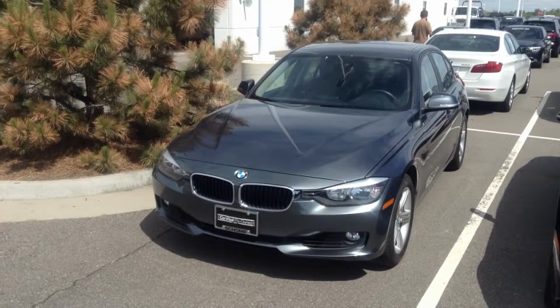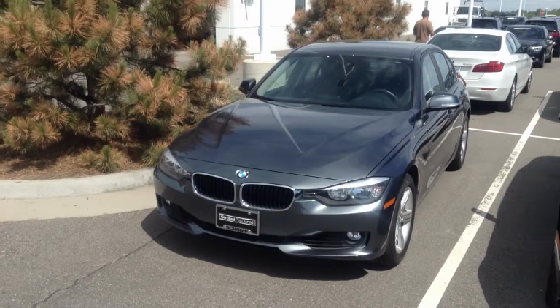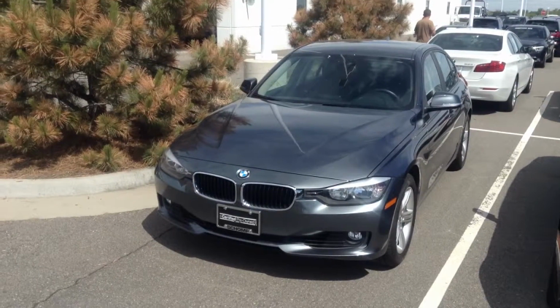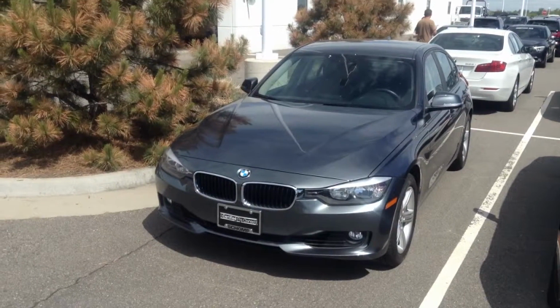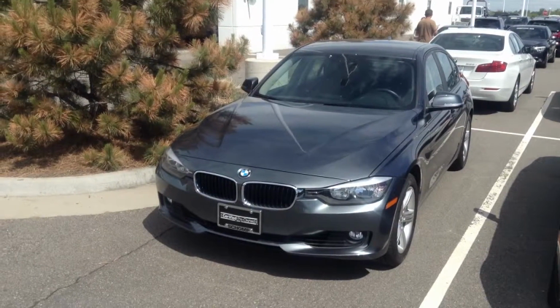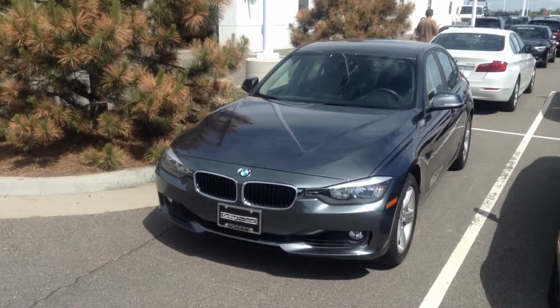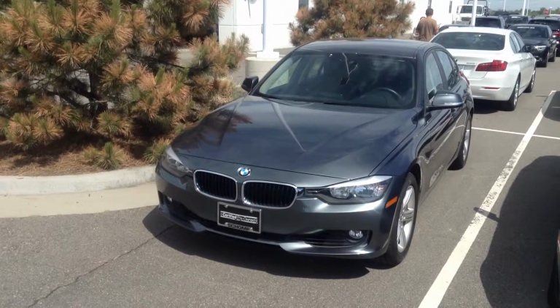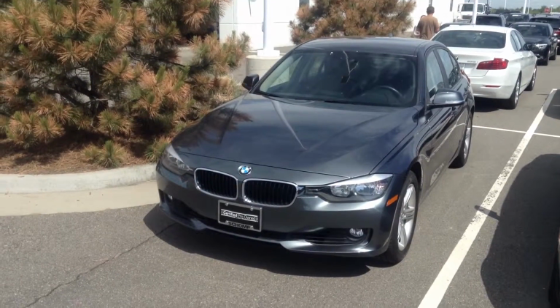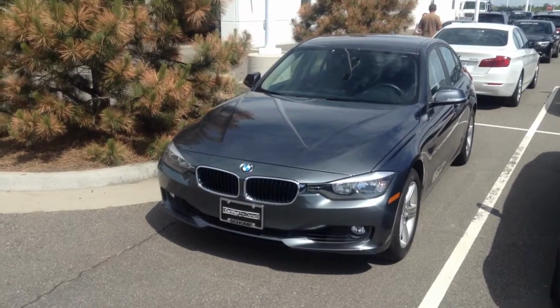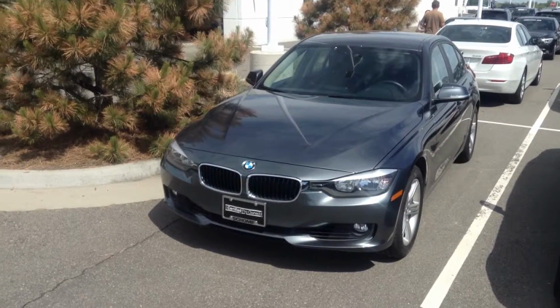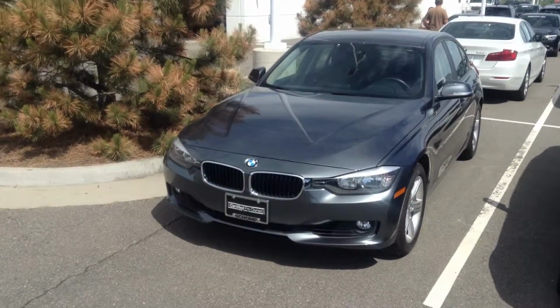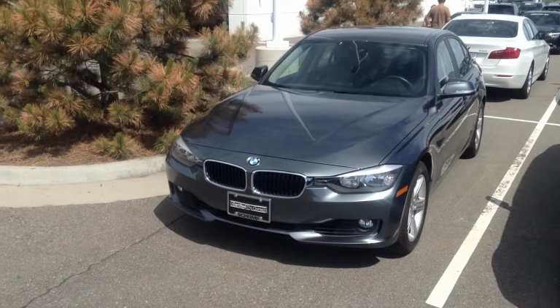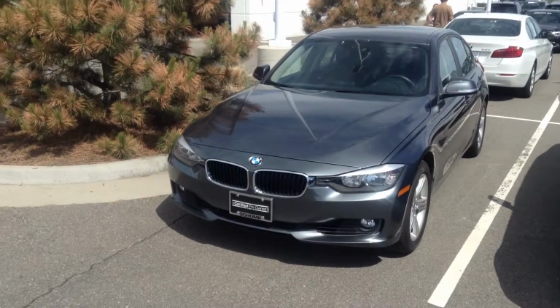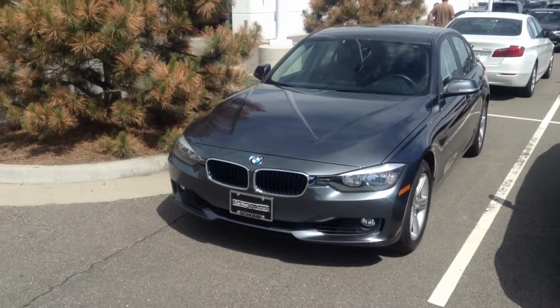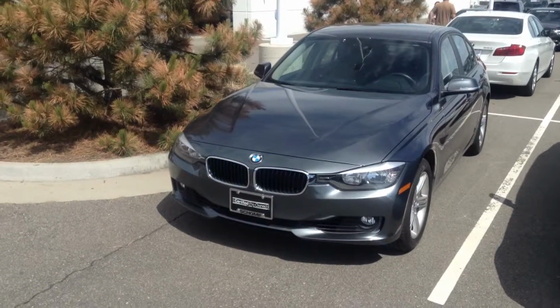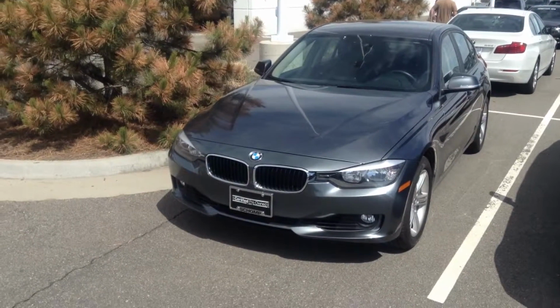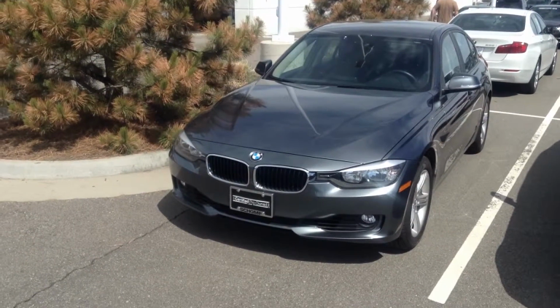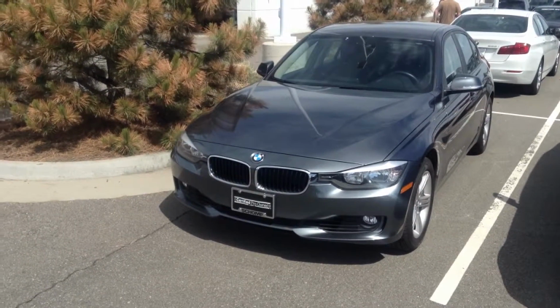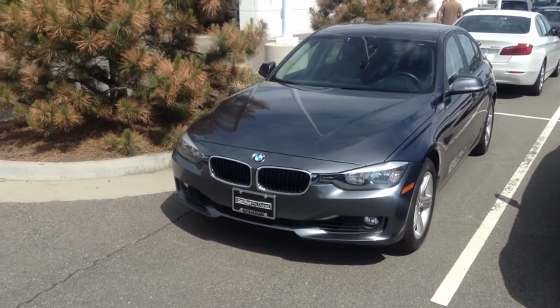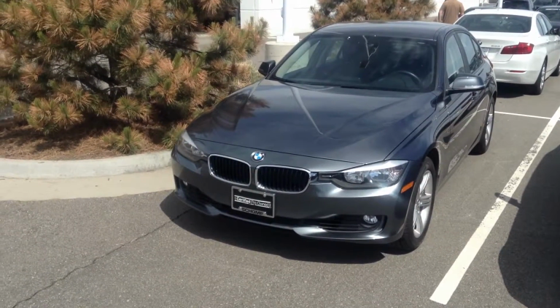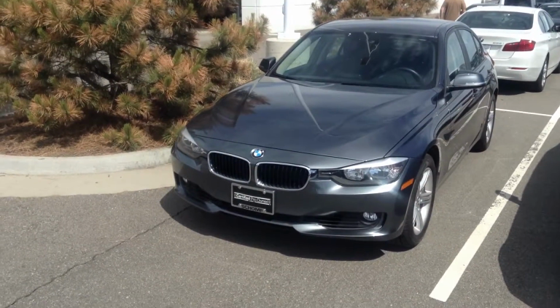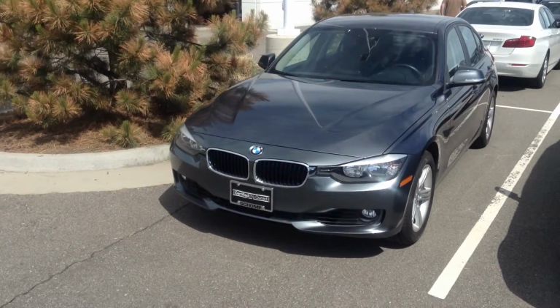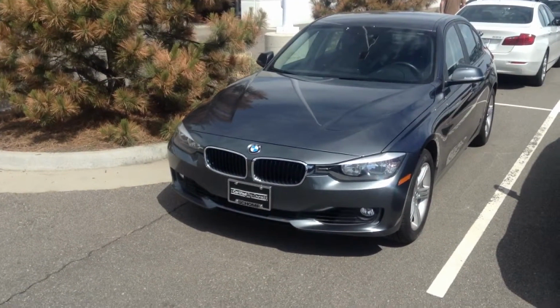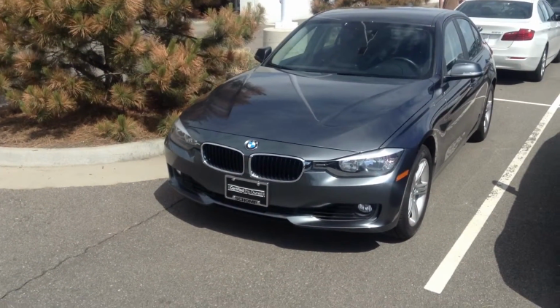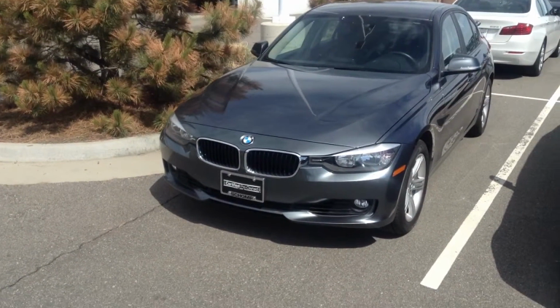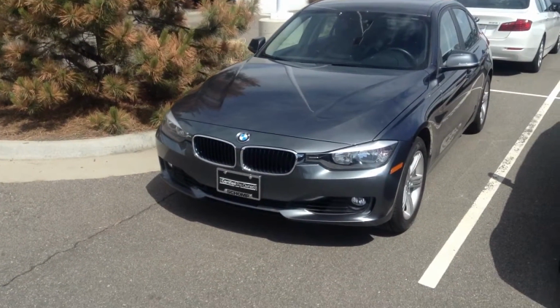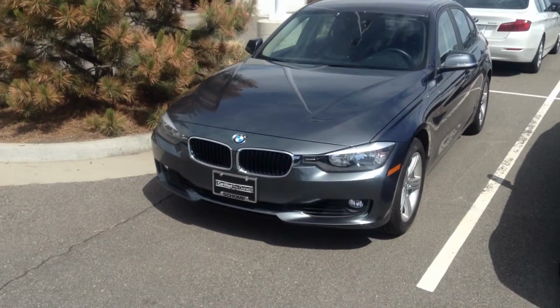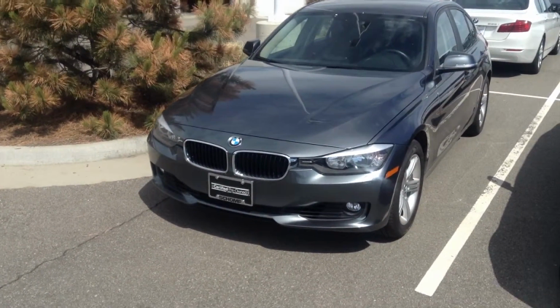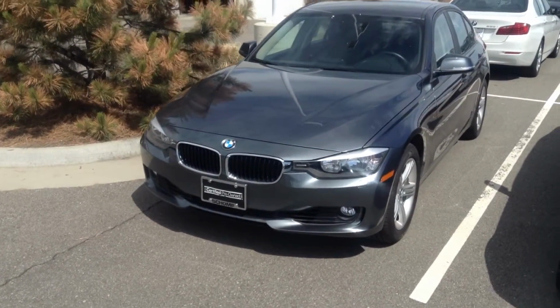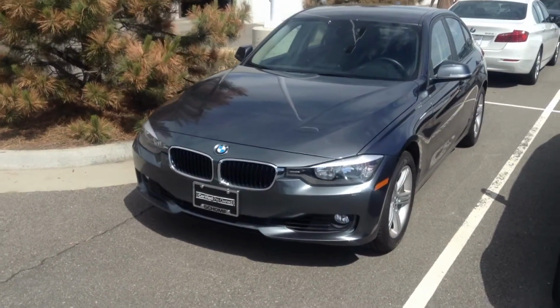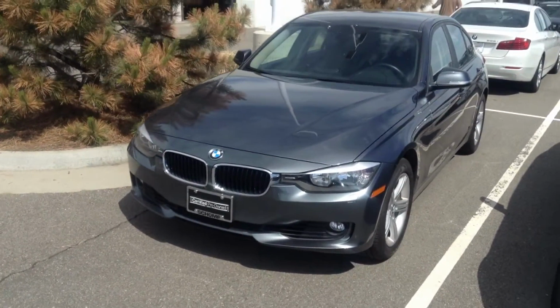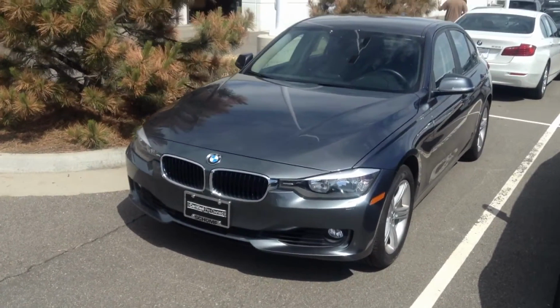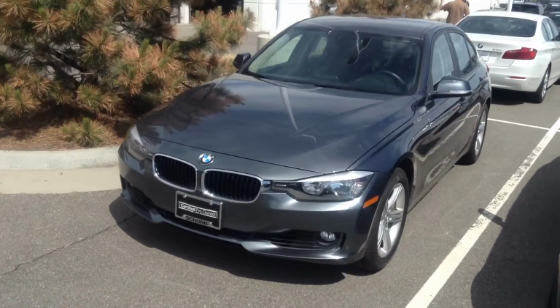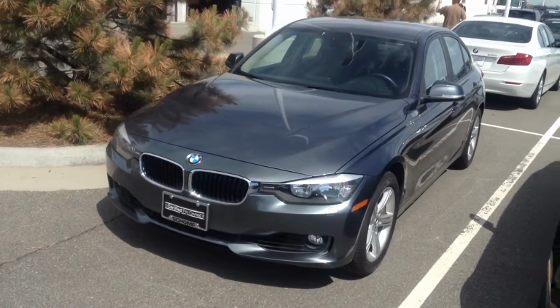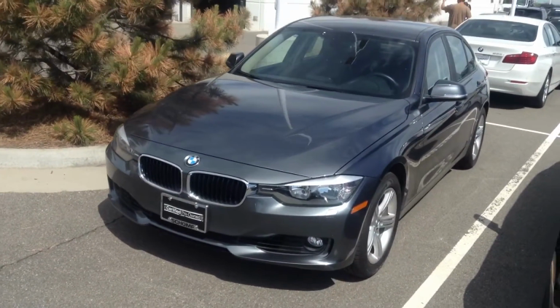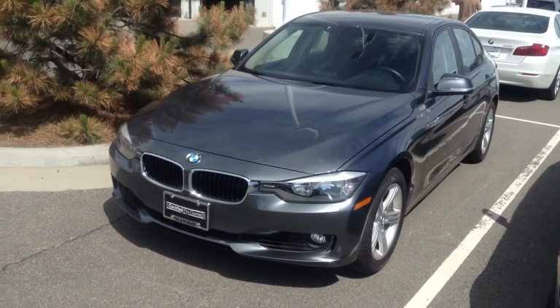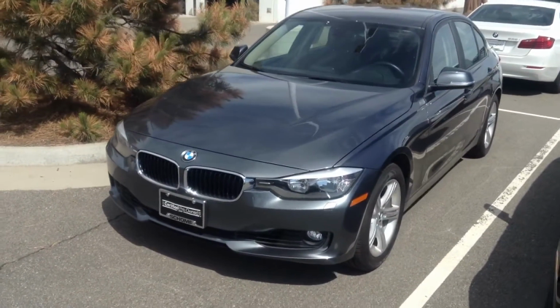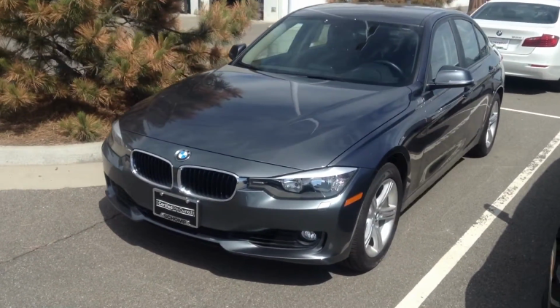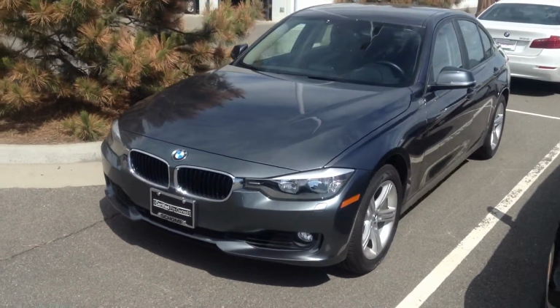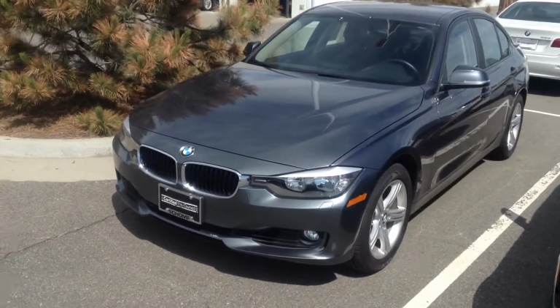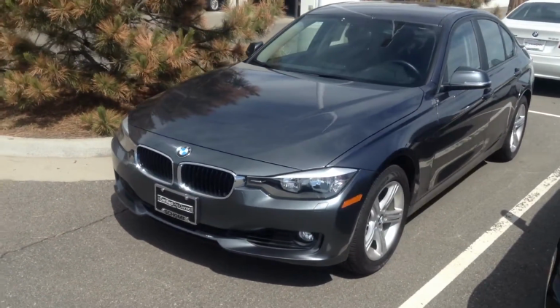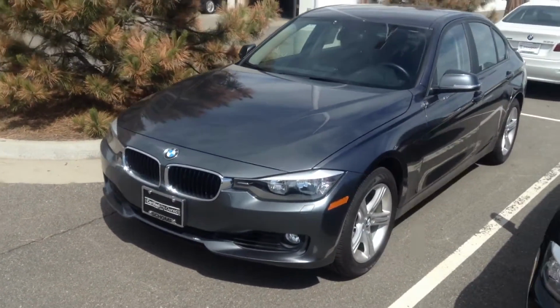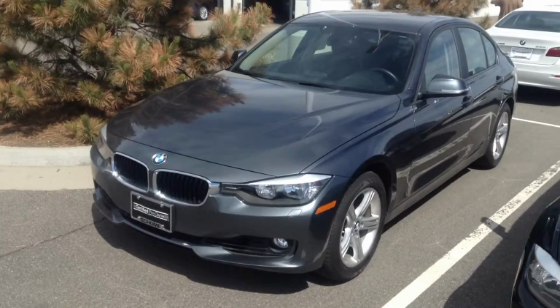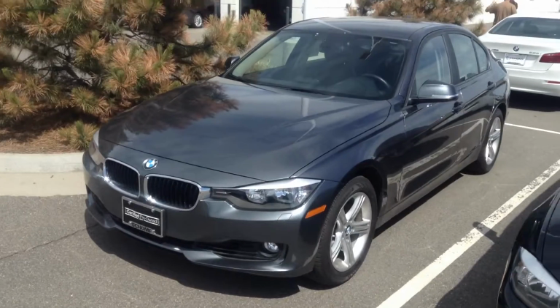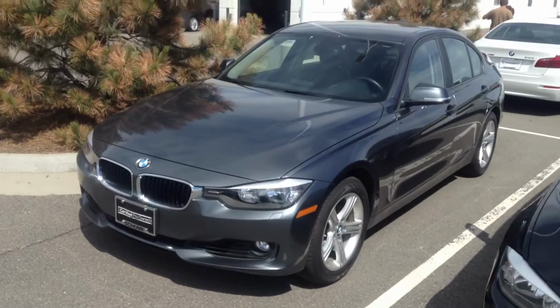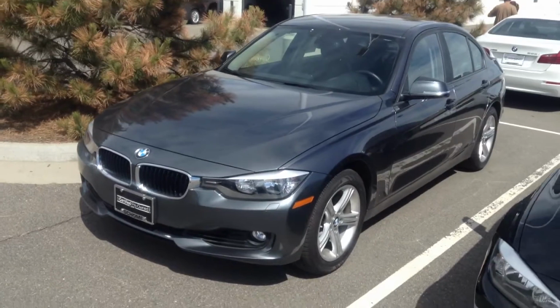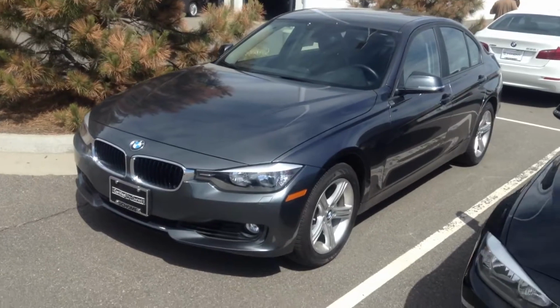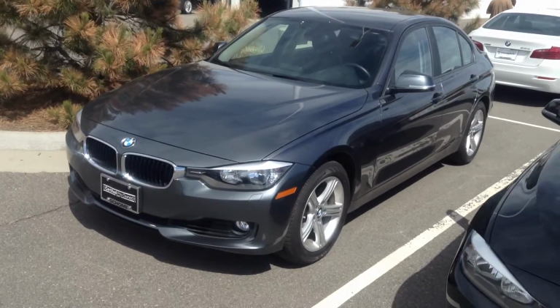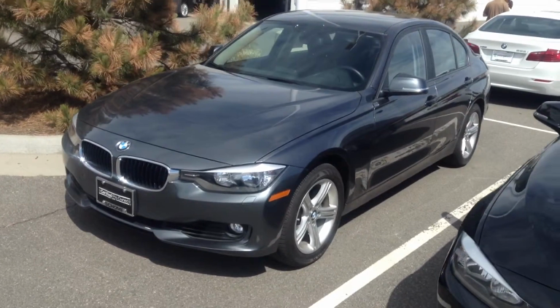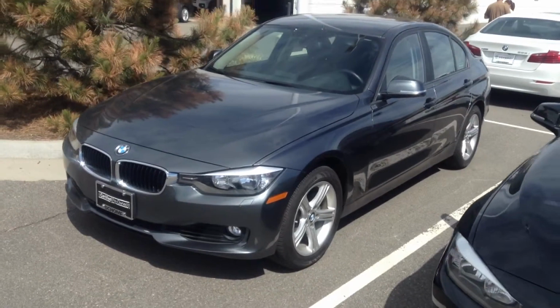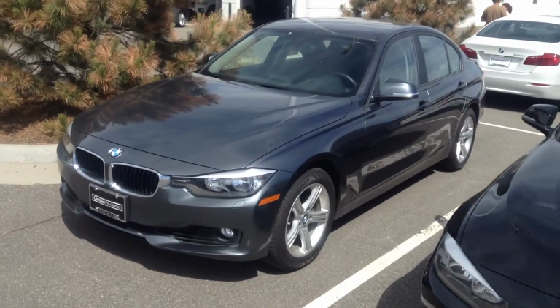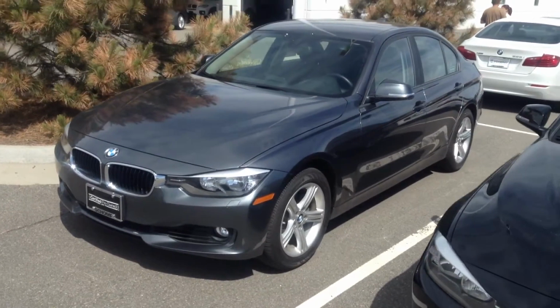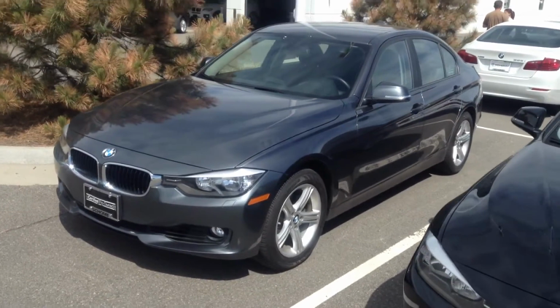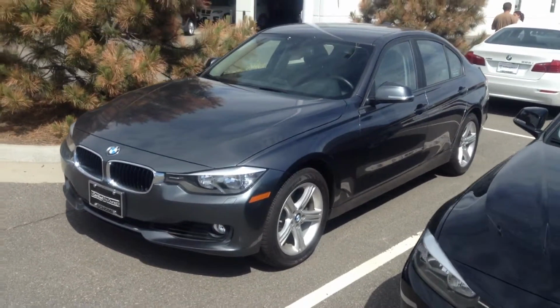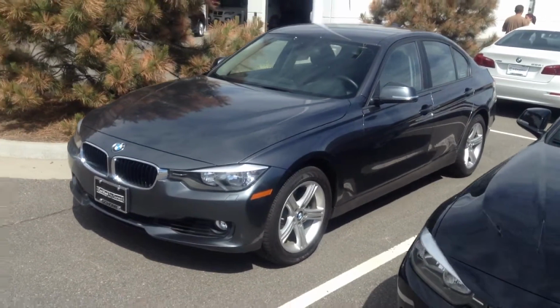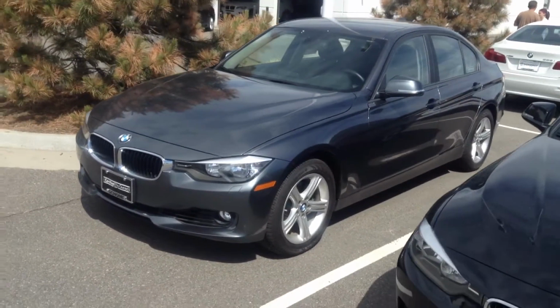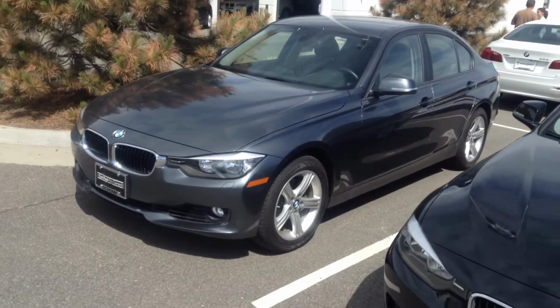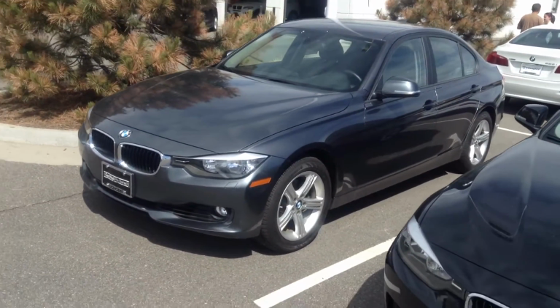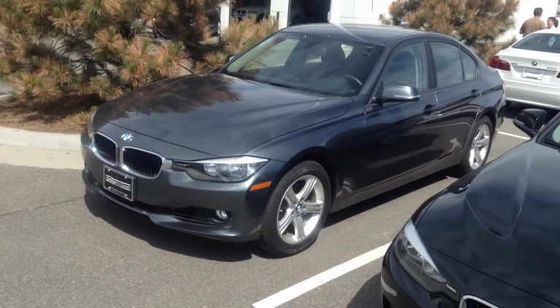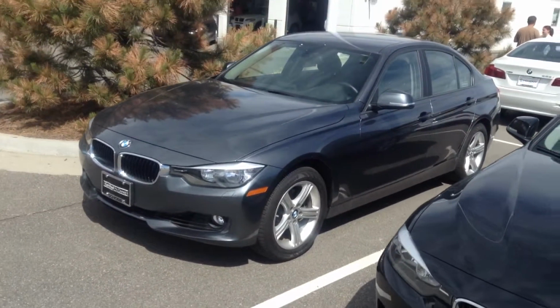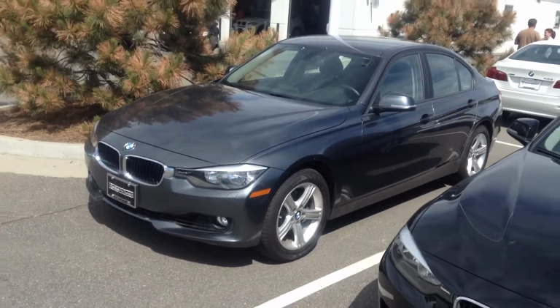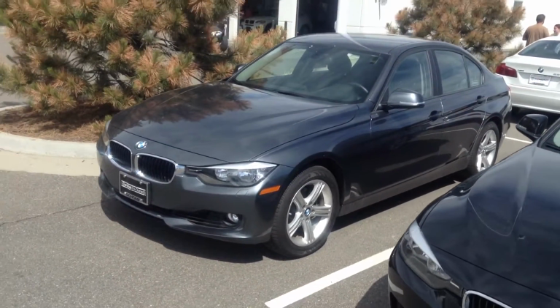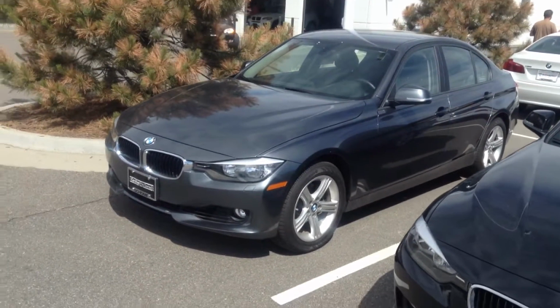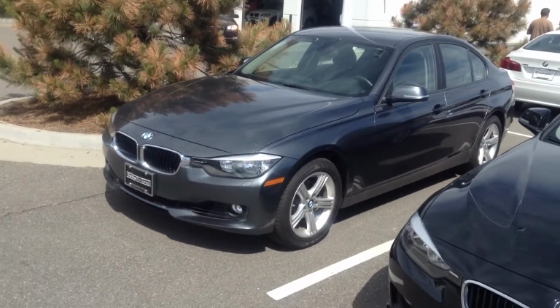Good morning Donna, Justin at Champ BMW. Here is that beautiful gray 3 Series that we were talking about.